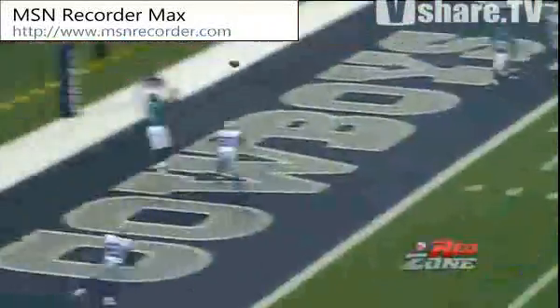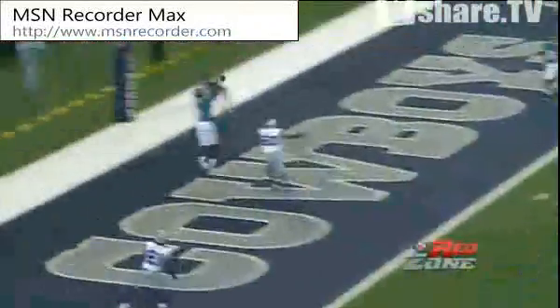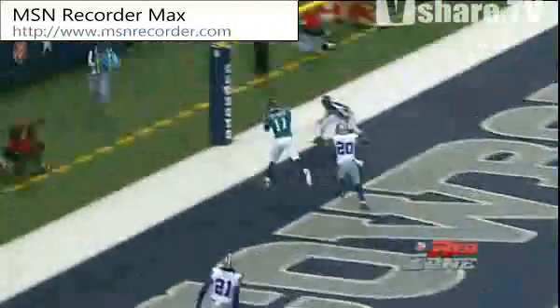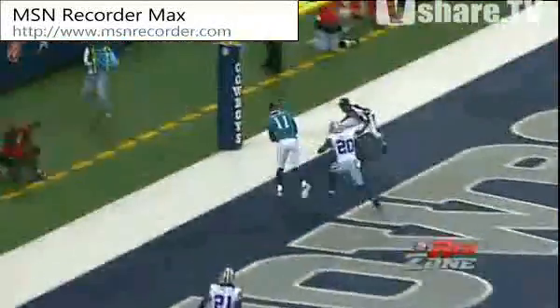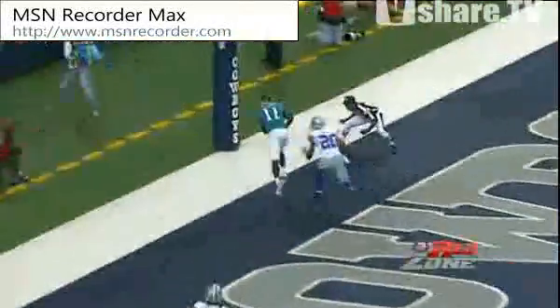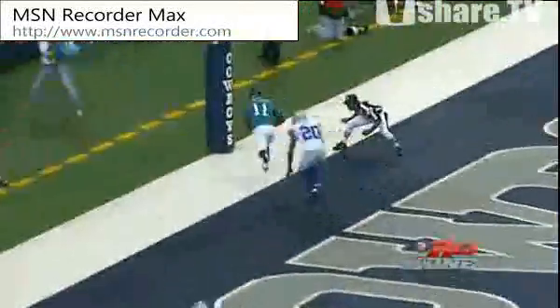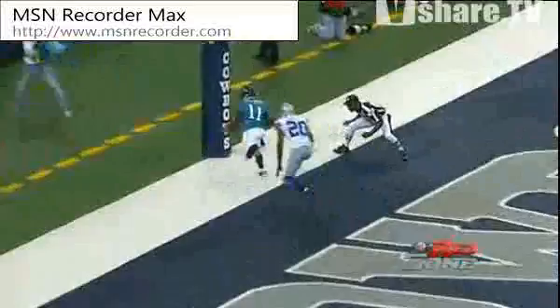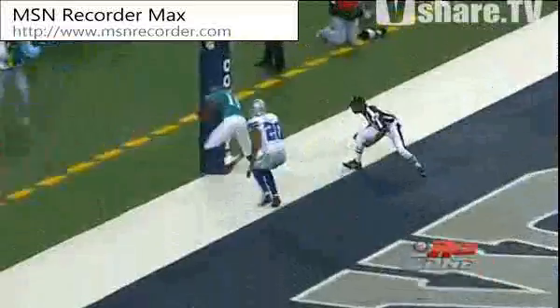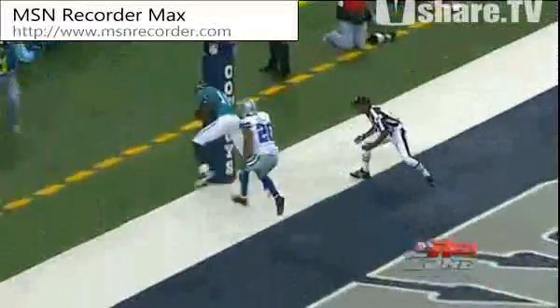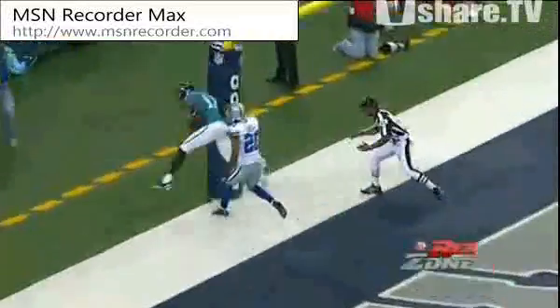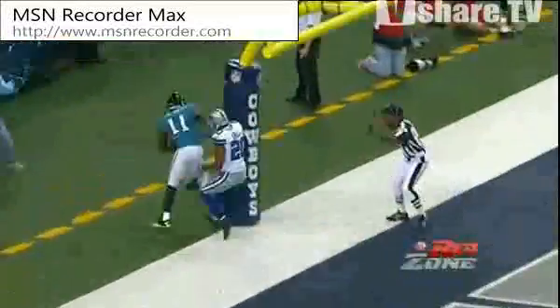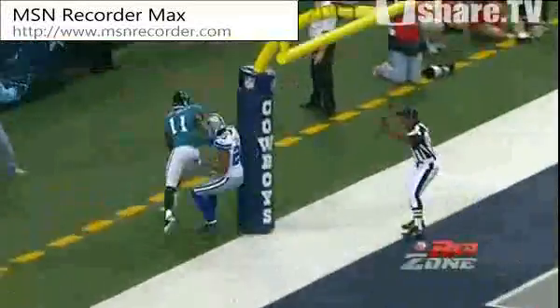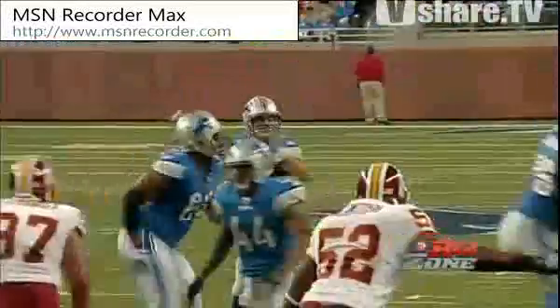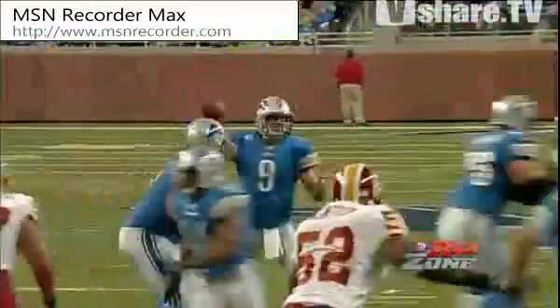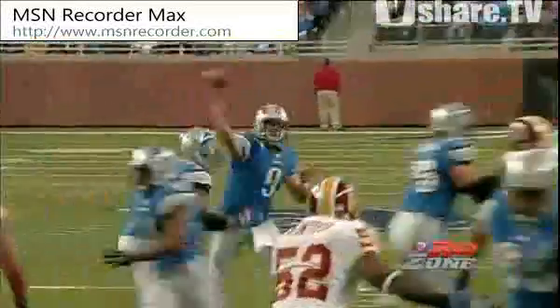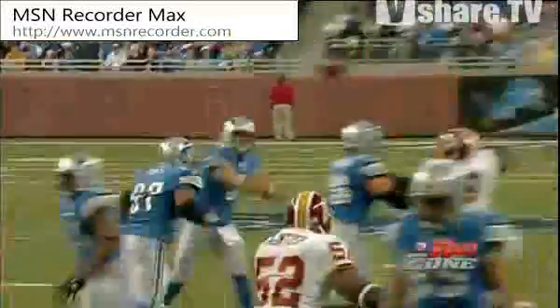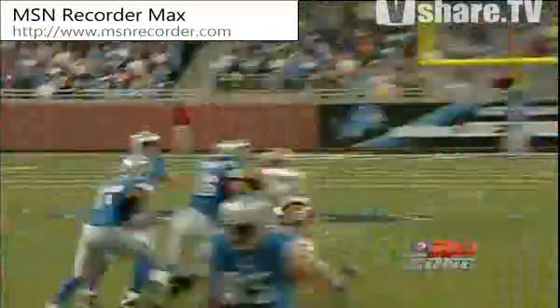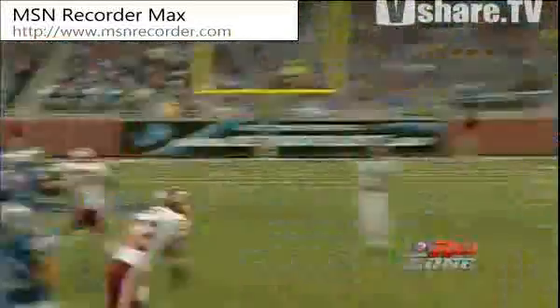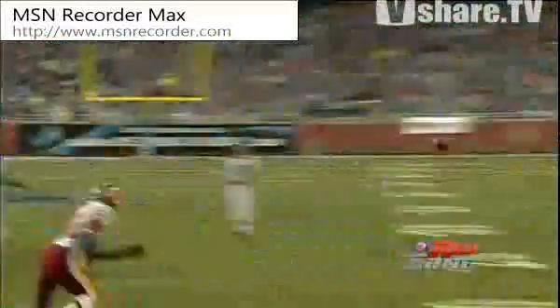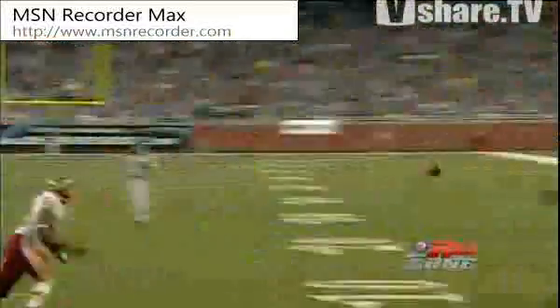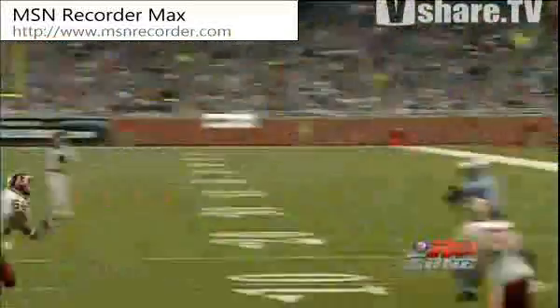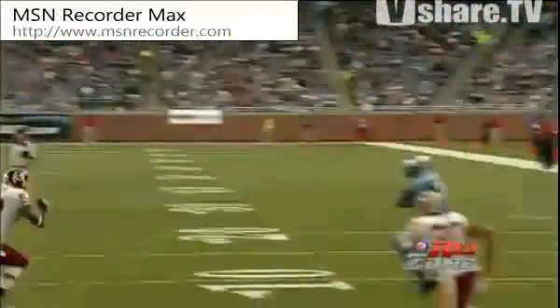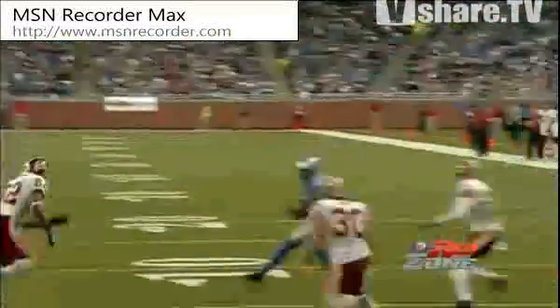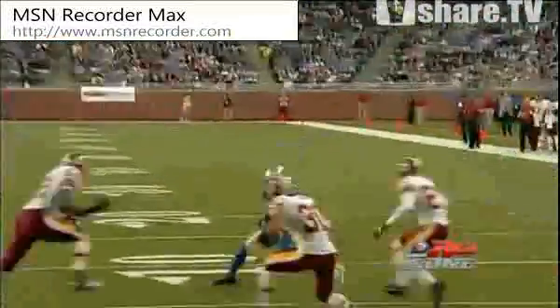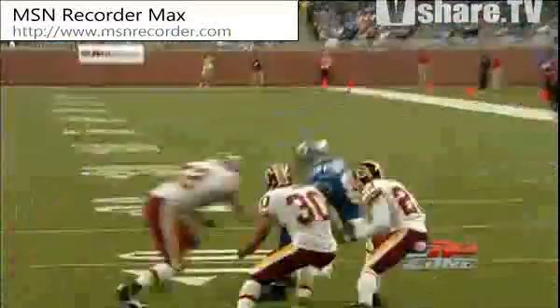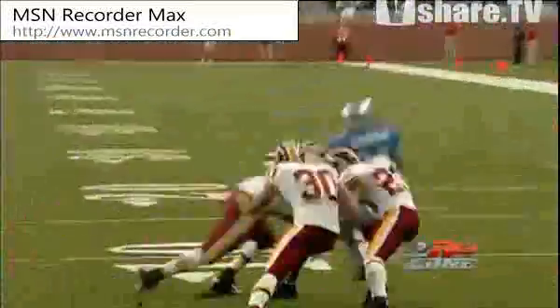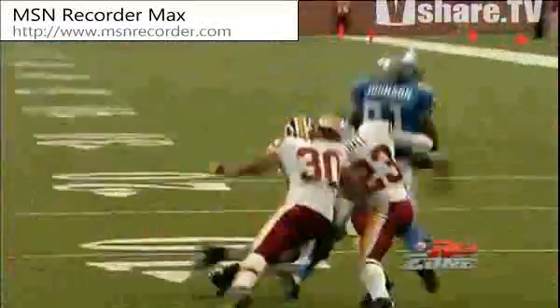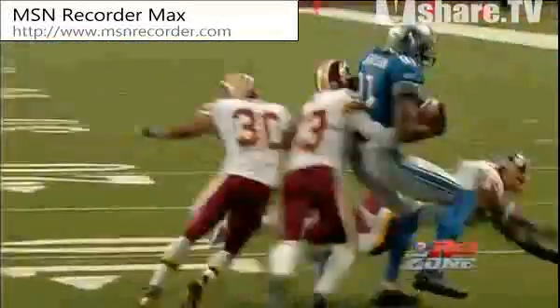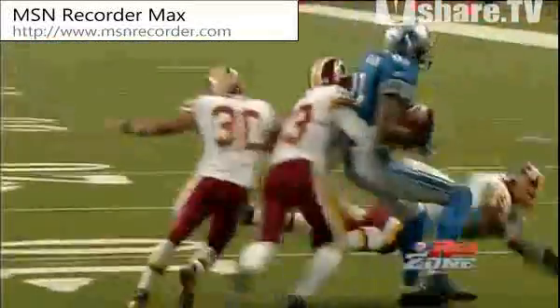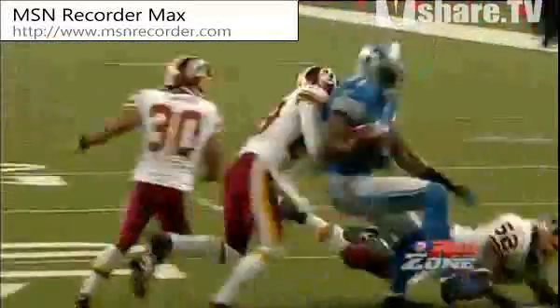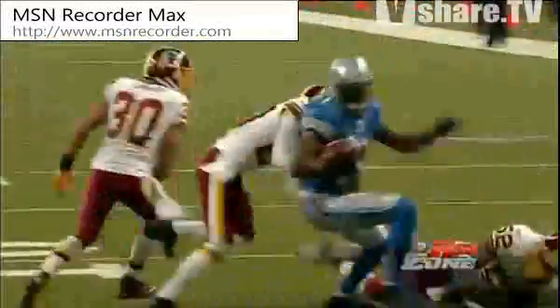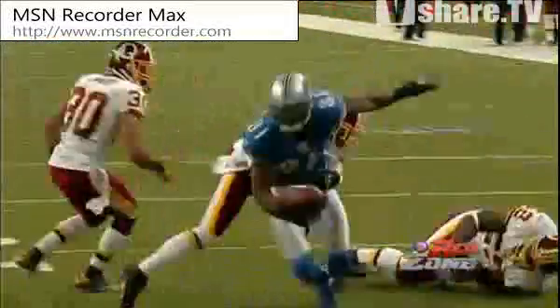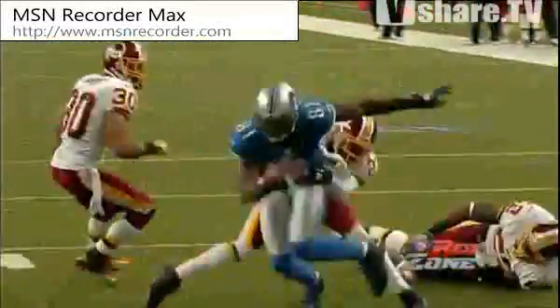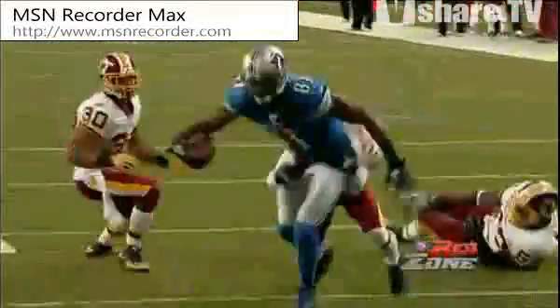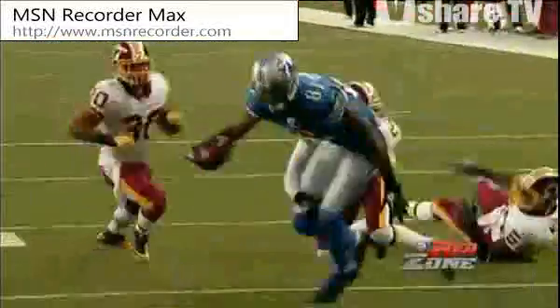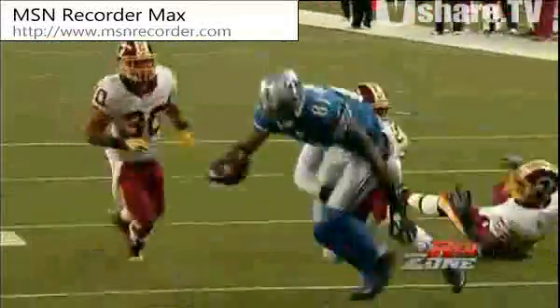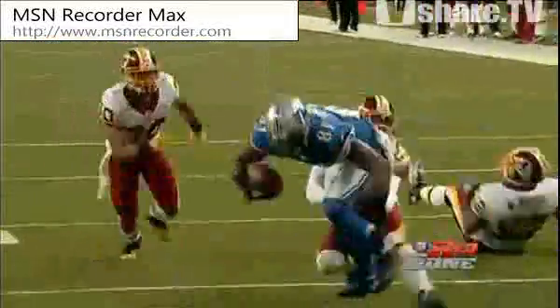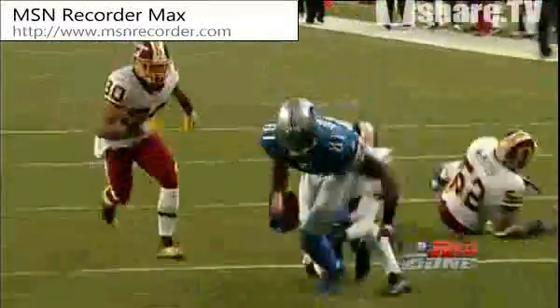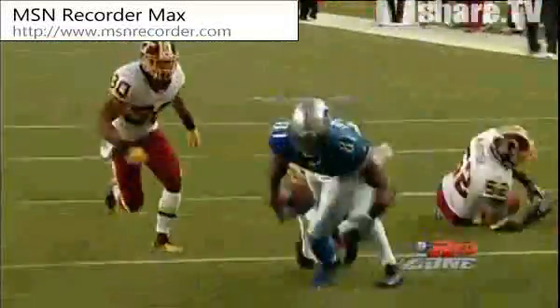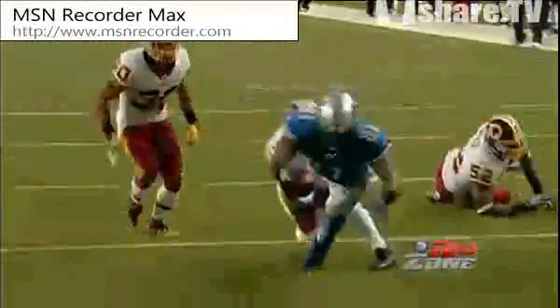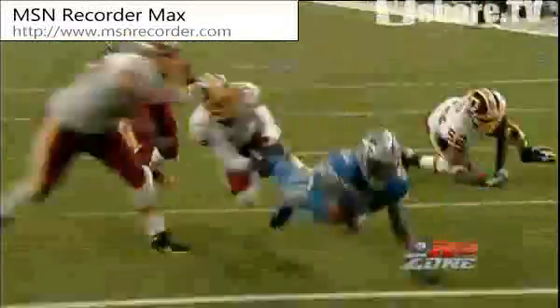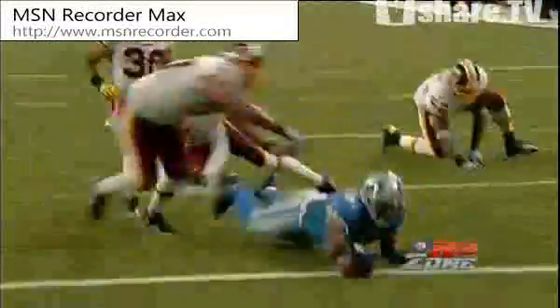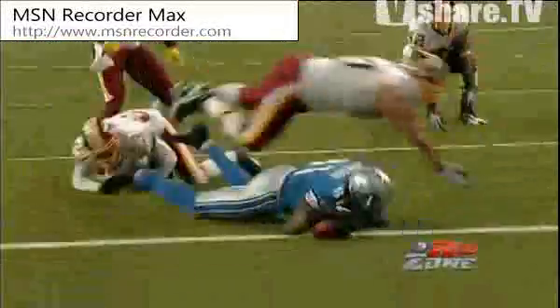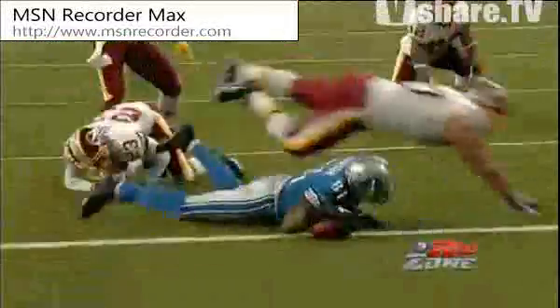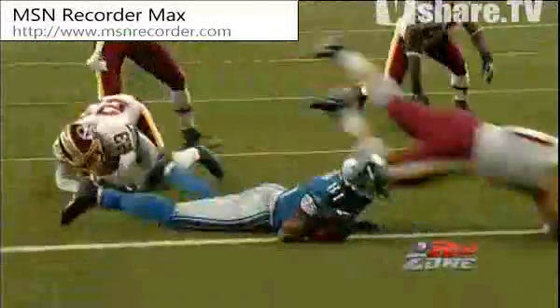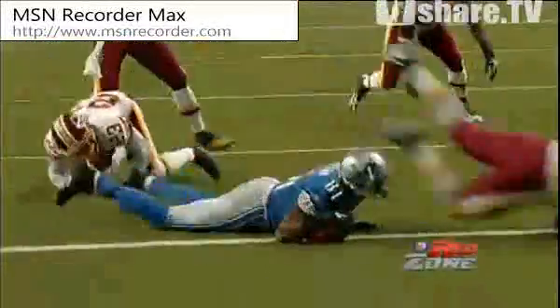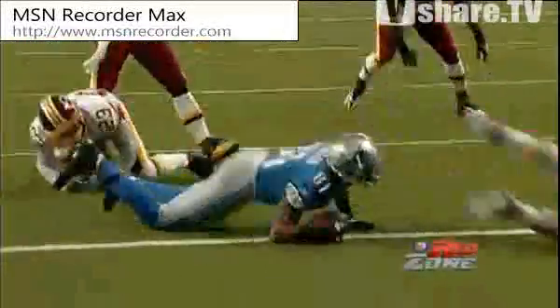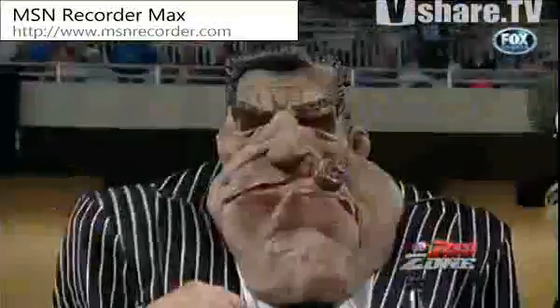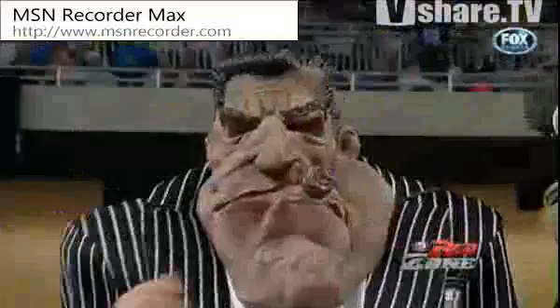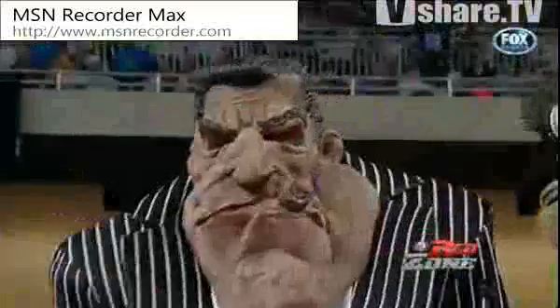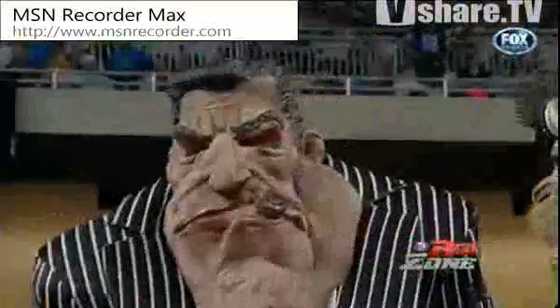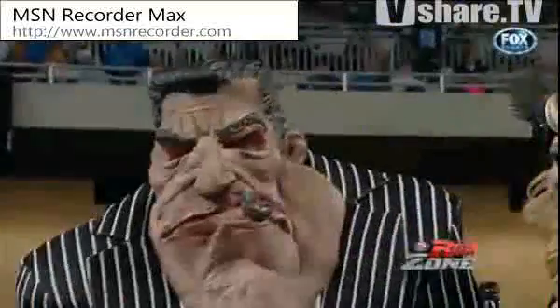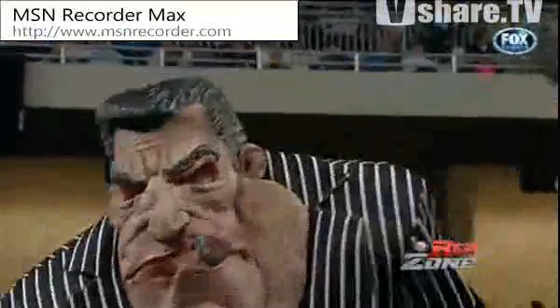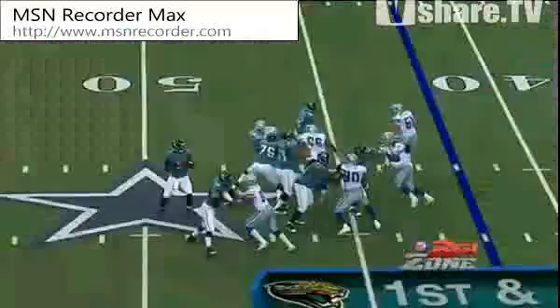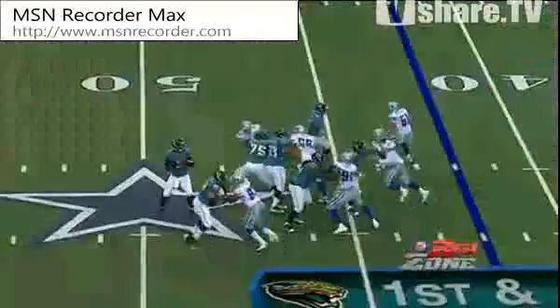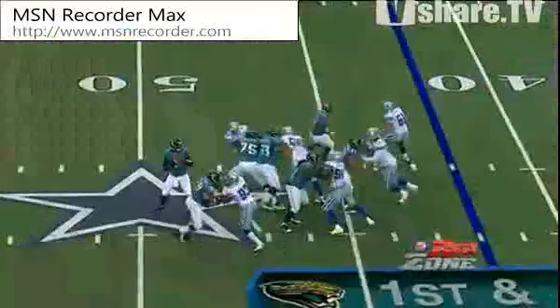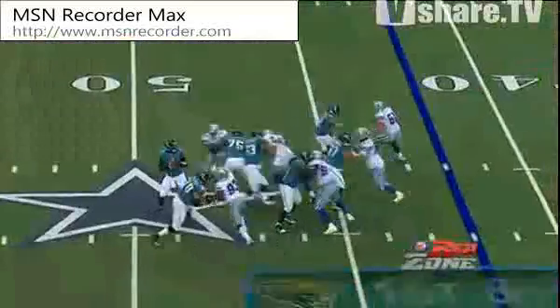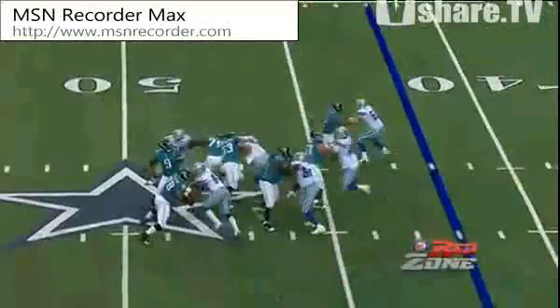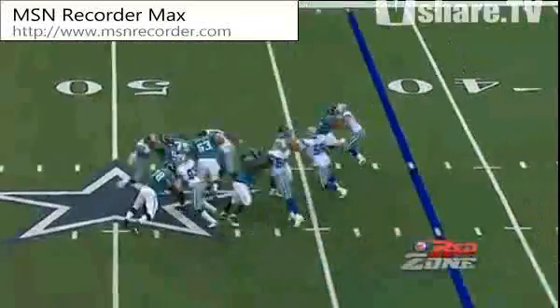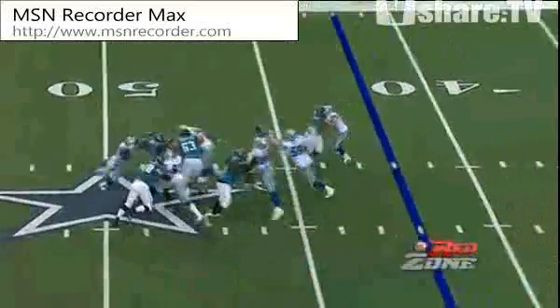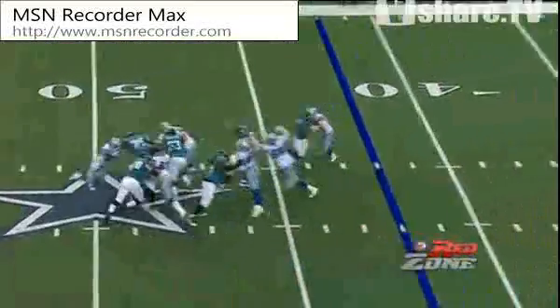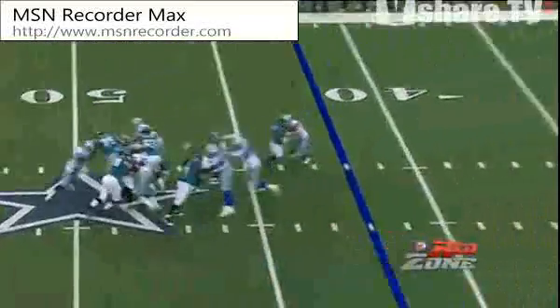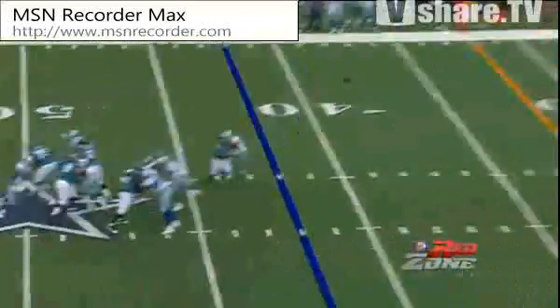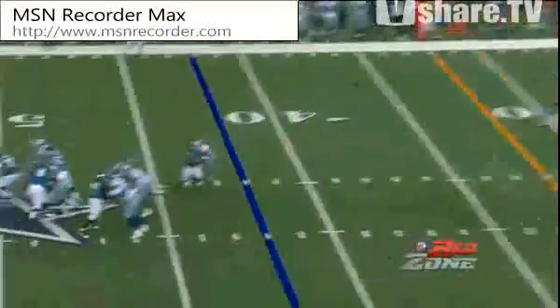And it's a touchdown. Stafford completes to Calvin Johnson, diving for the end zone. Touchdown.